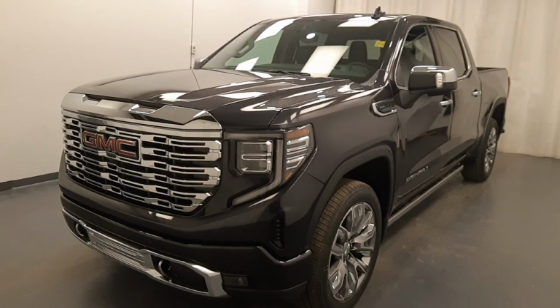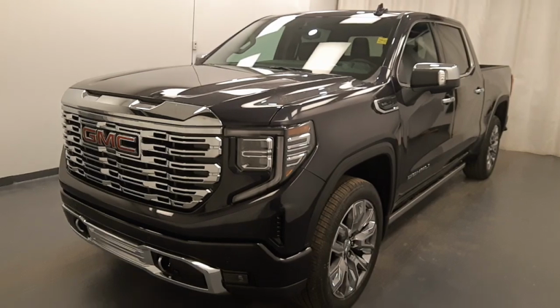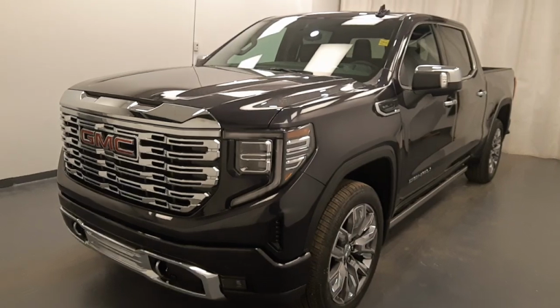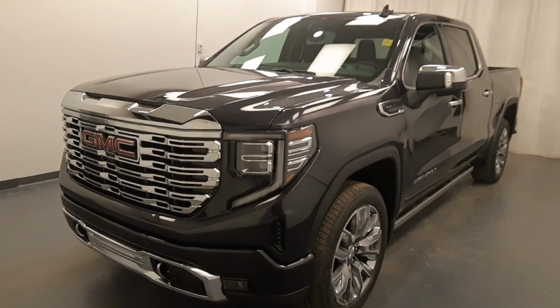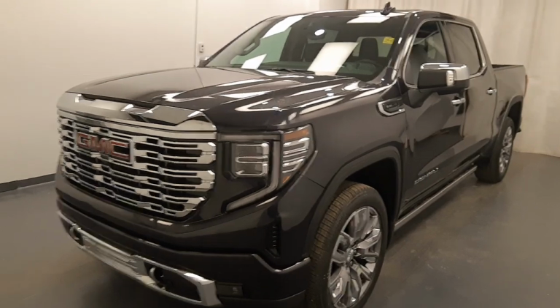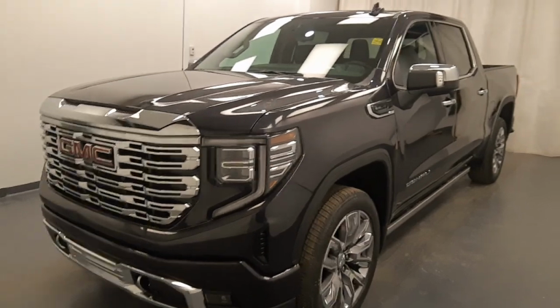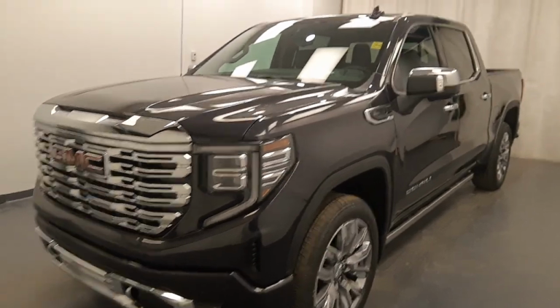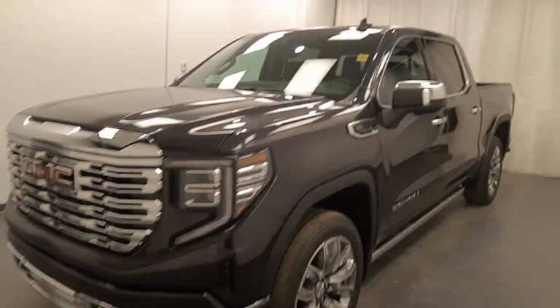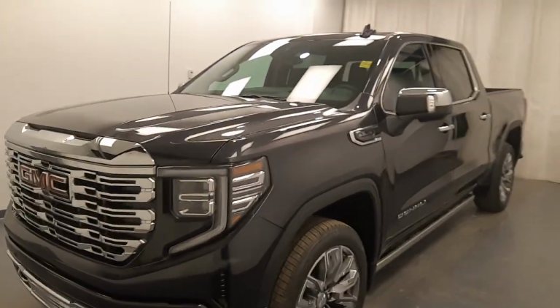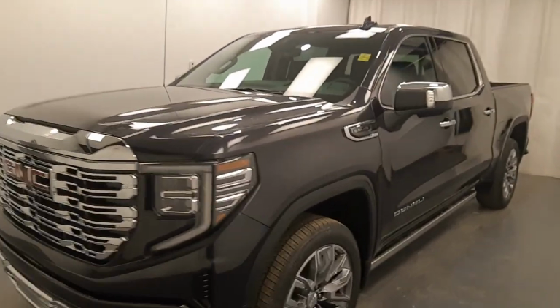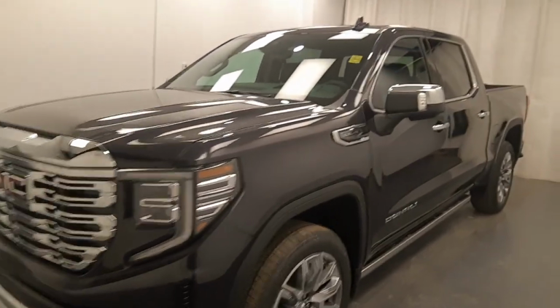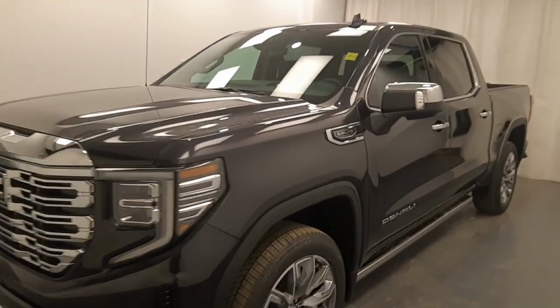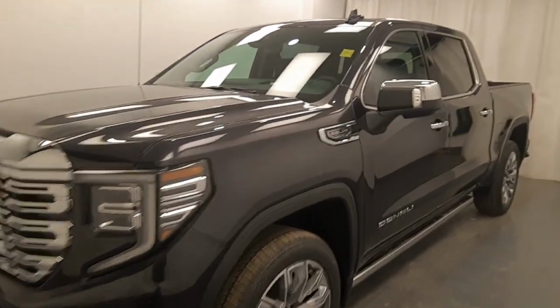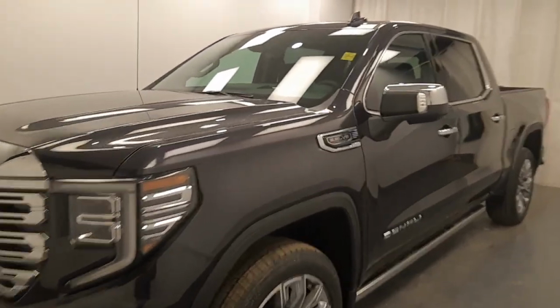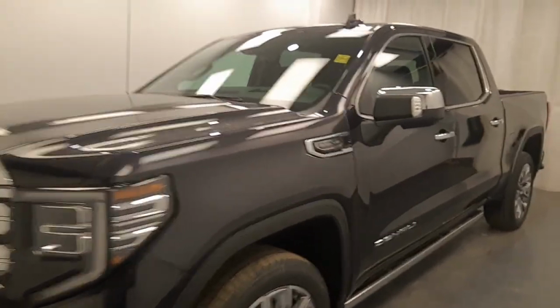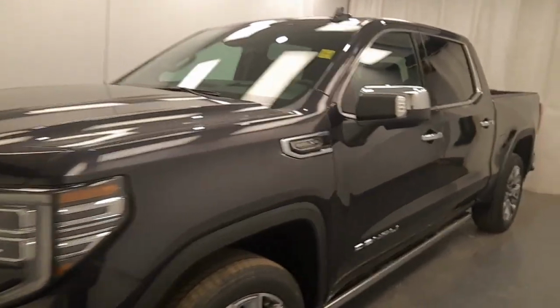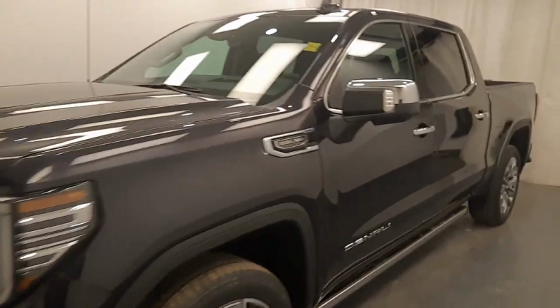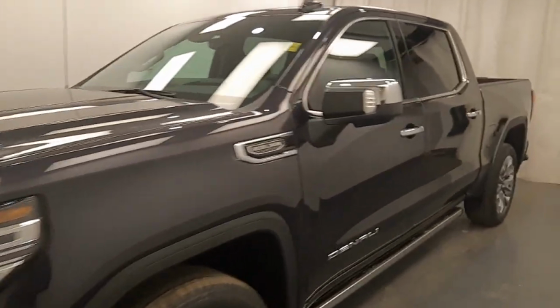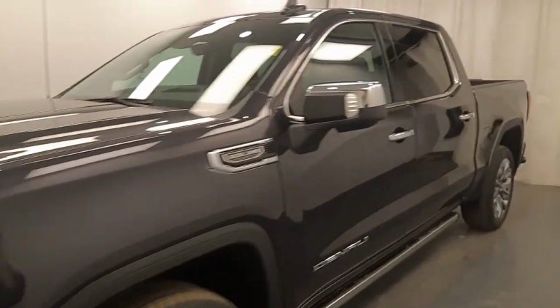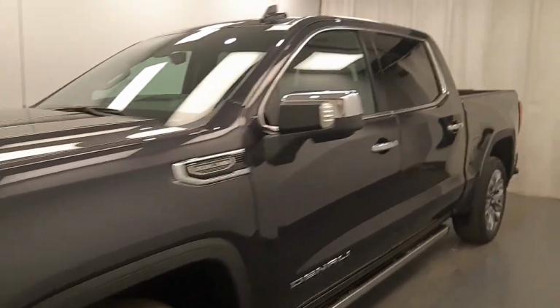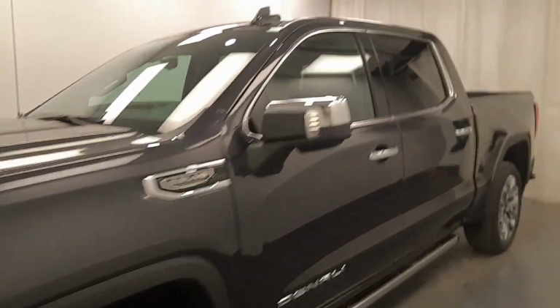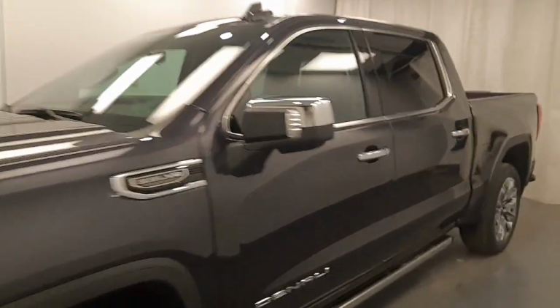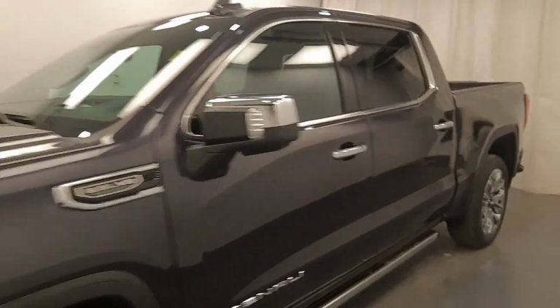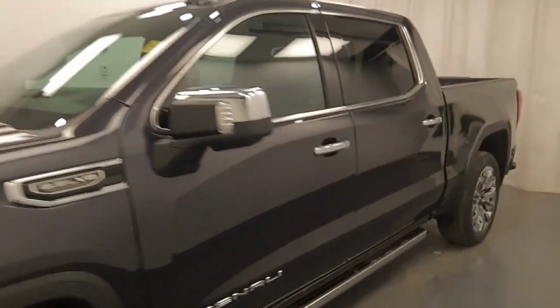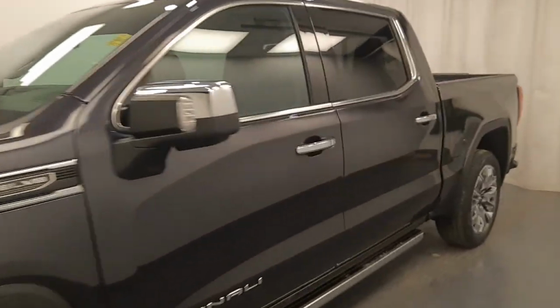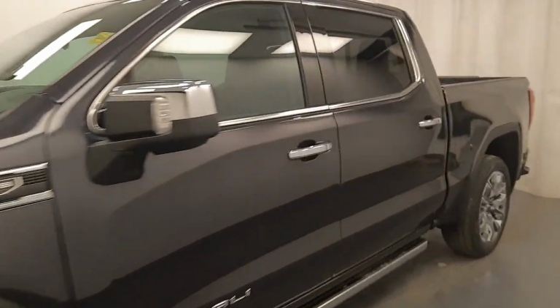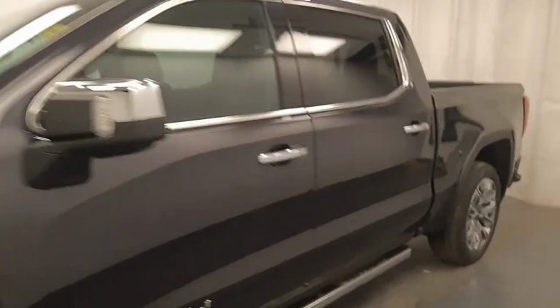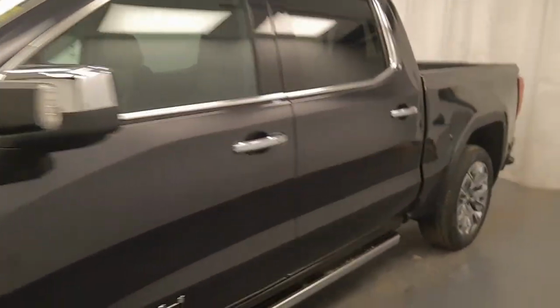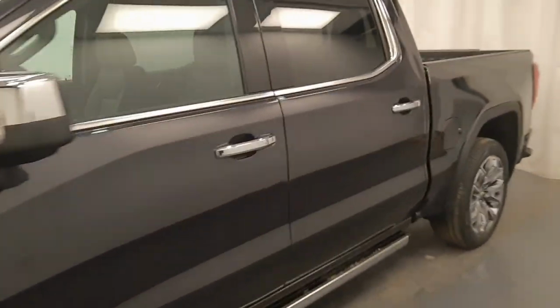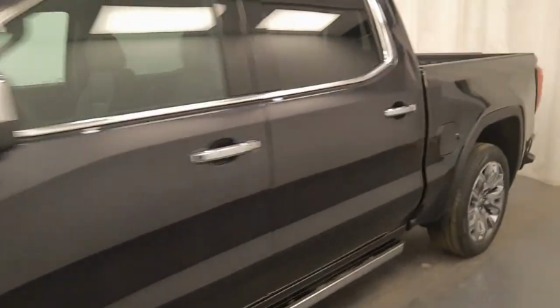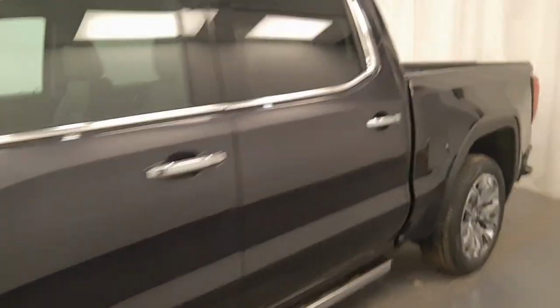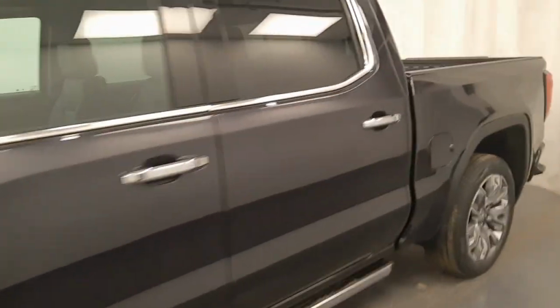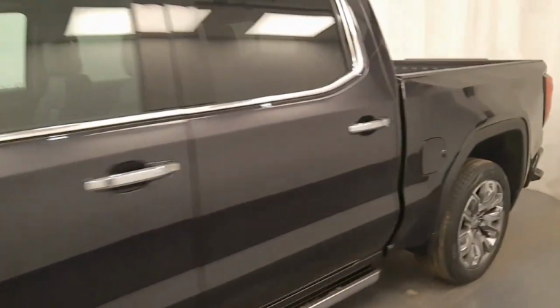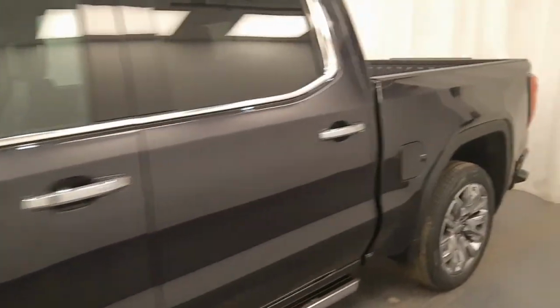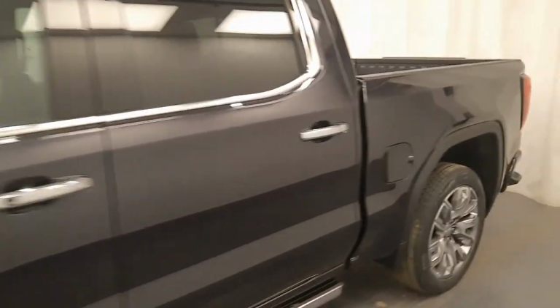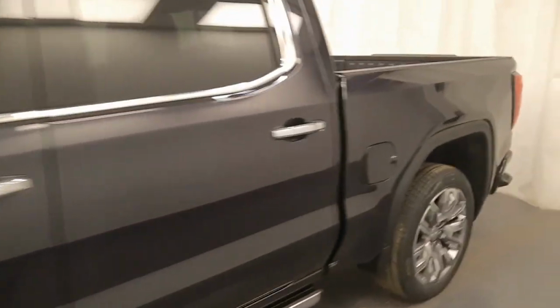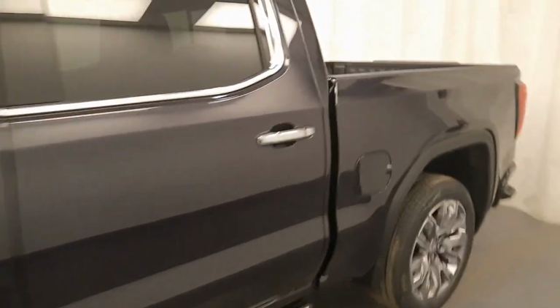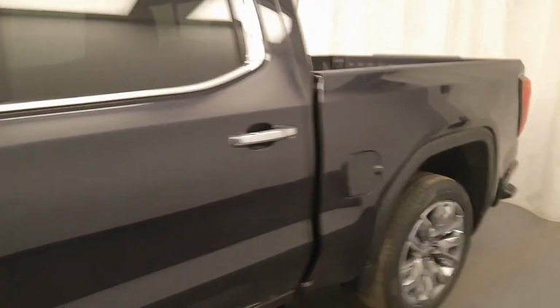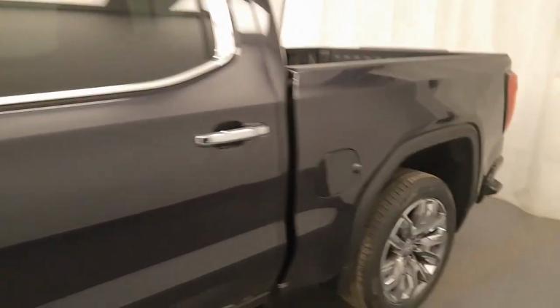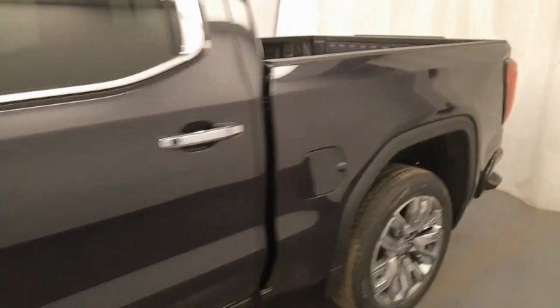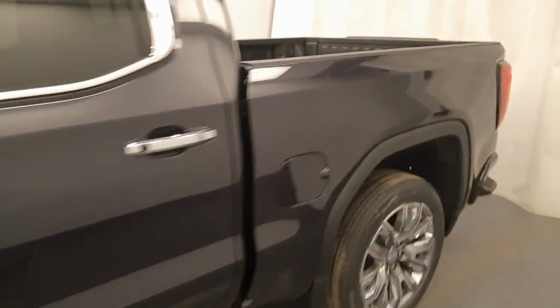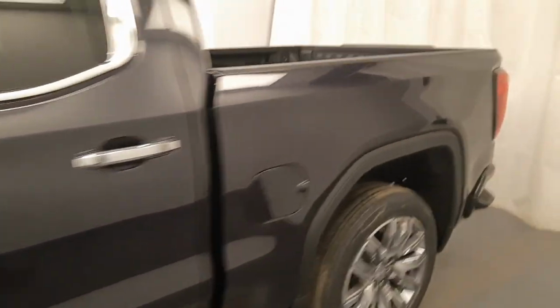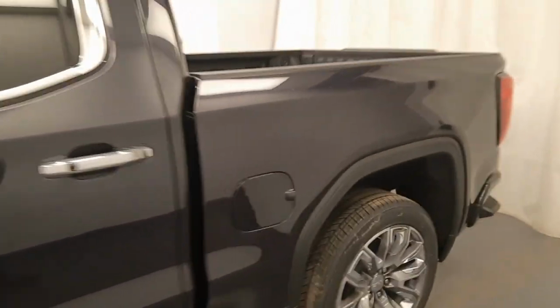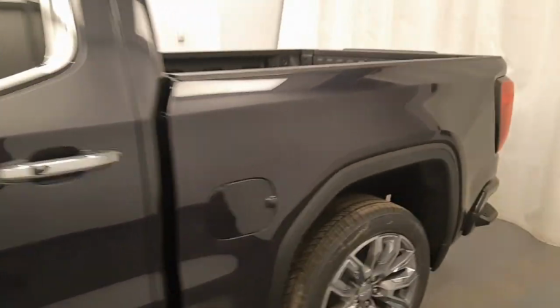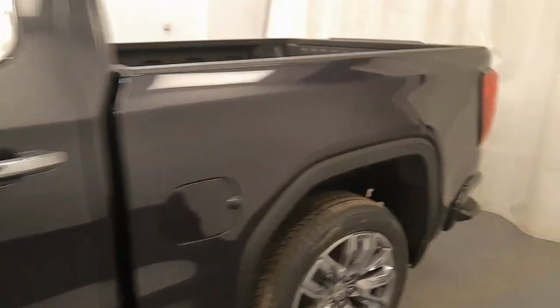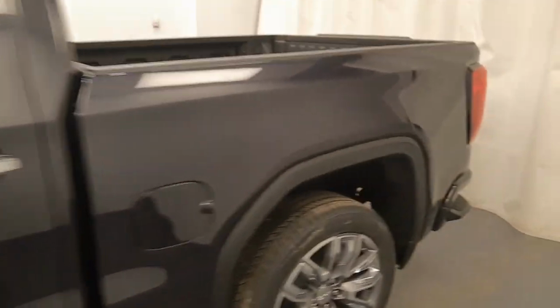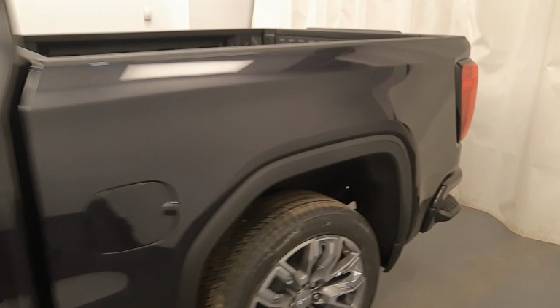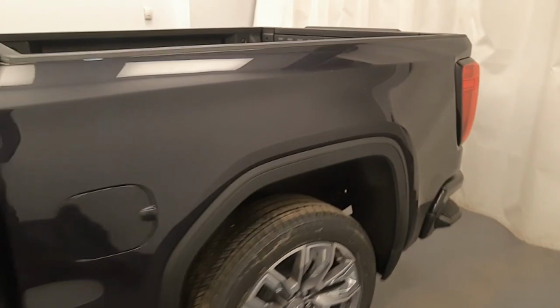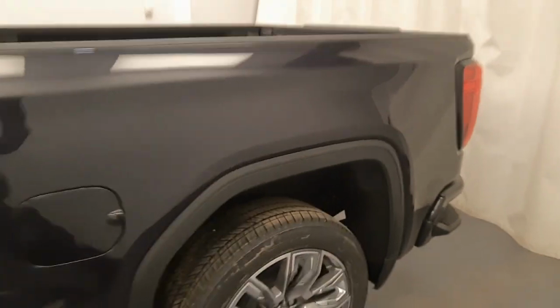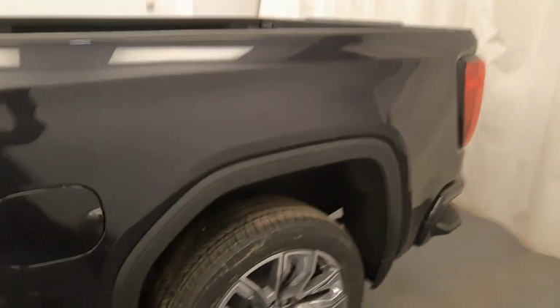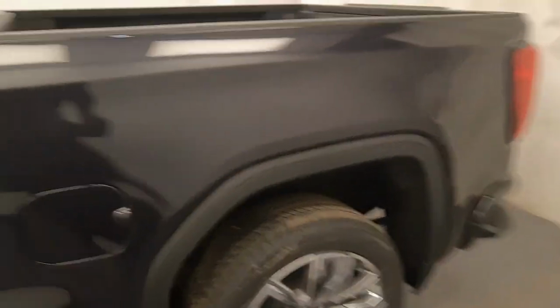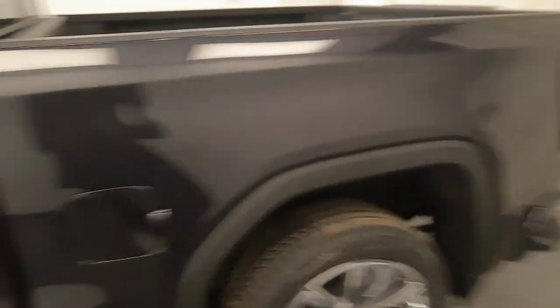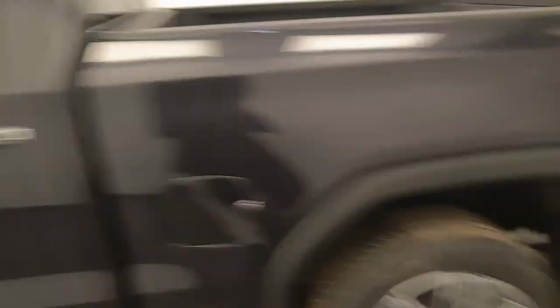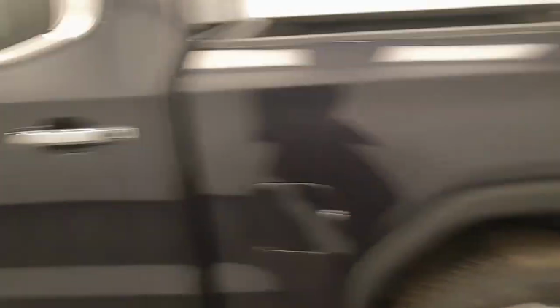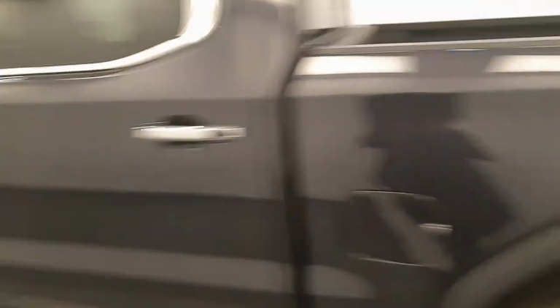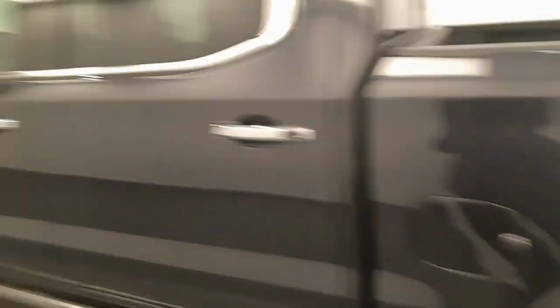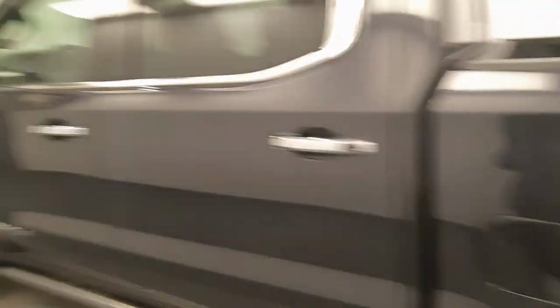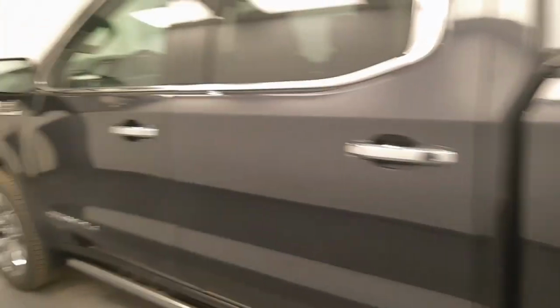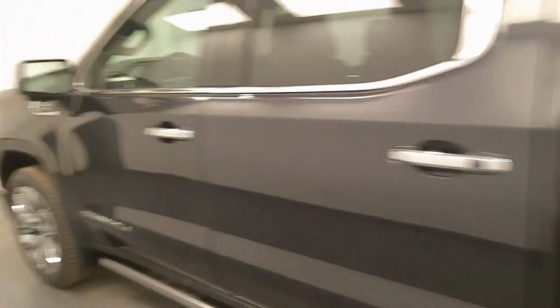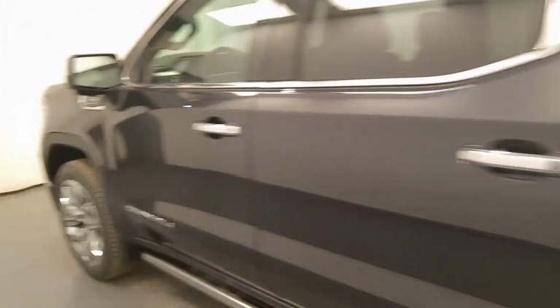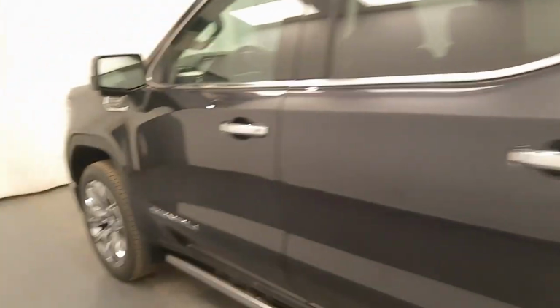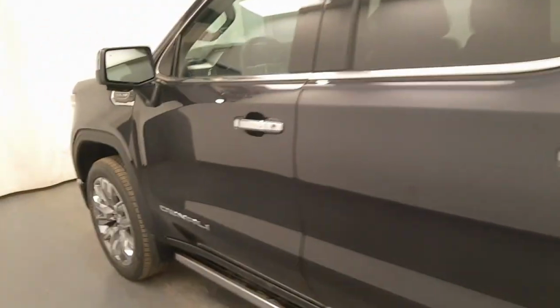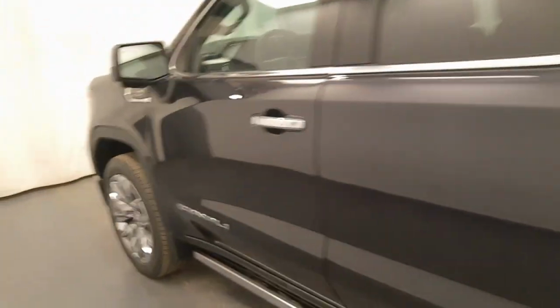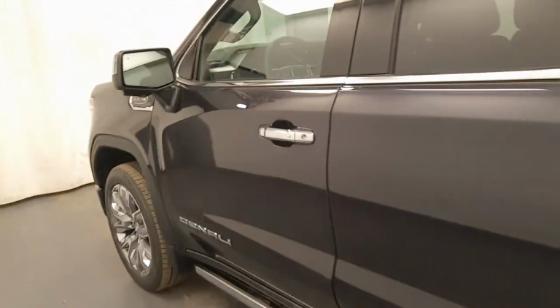We're reviewing stock number 243714 on a 2023 GMC Sierra Denali. Our exterior colour is Titanium Rush.